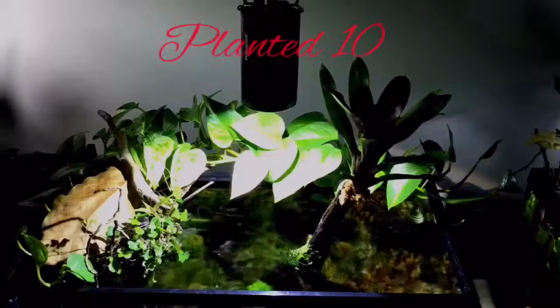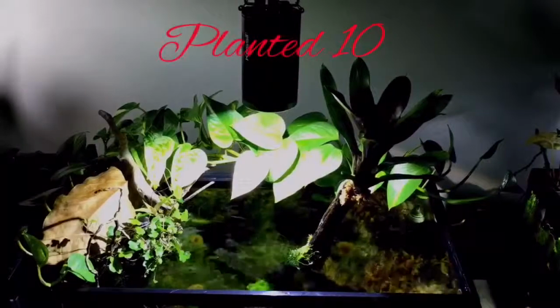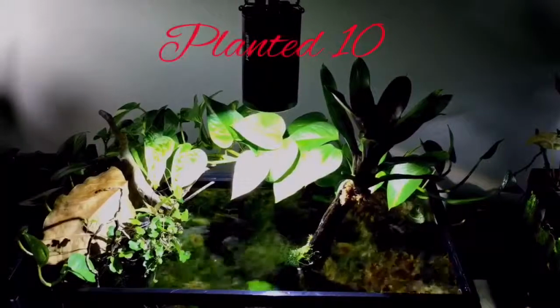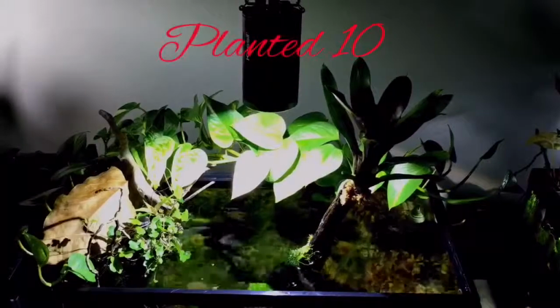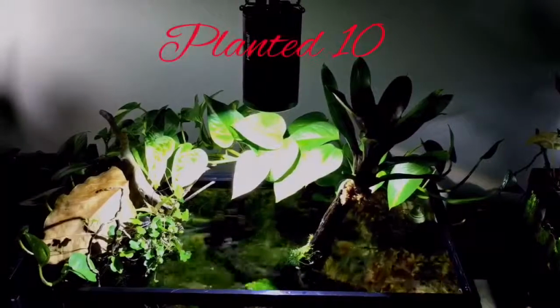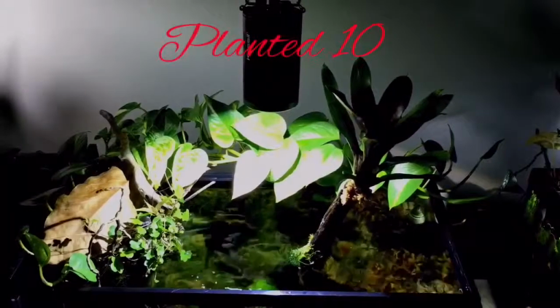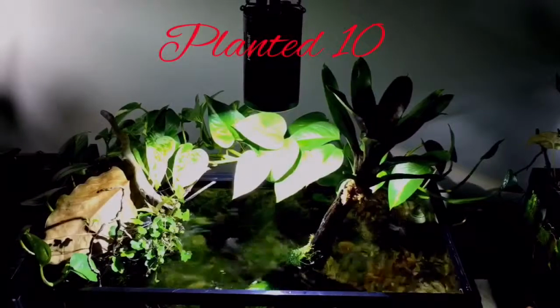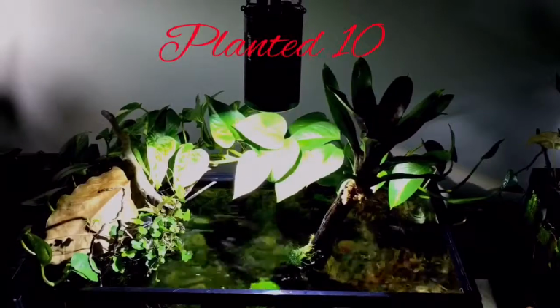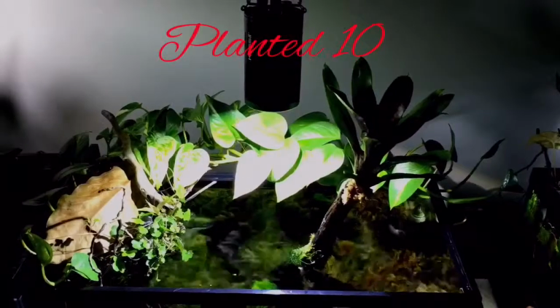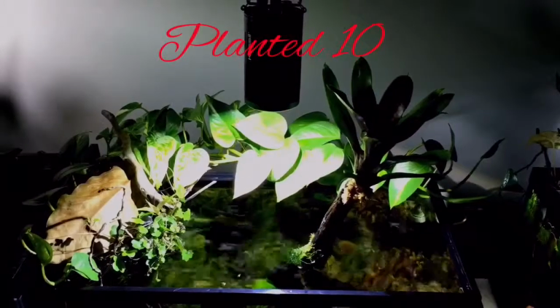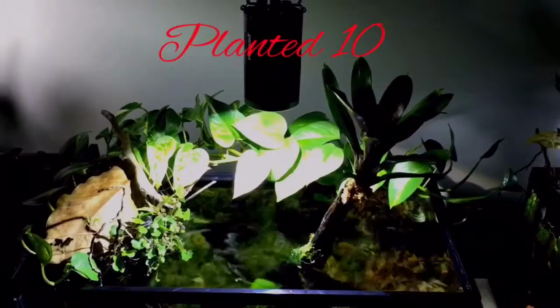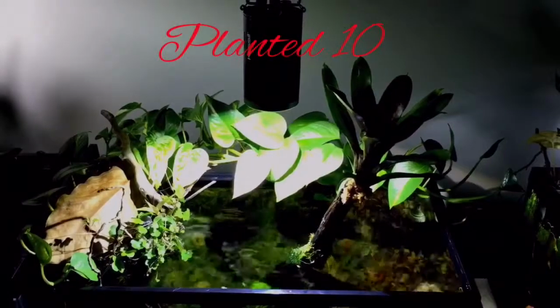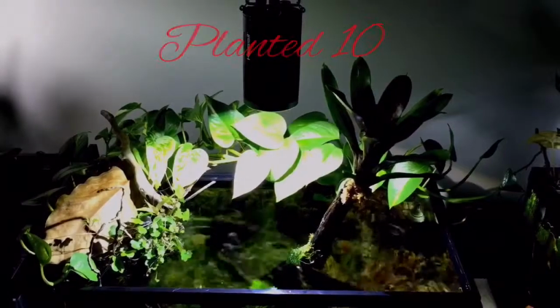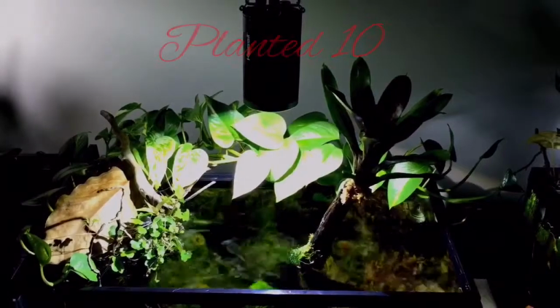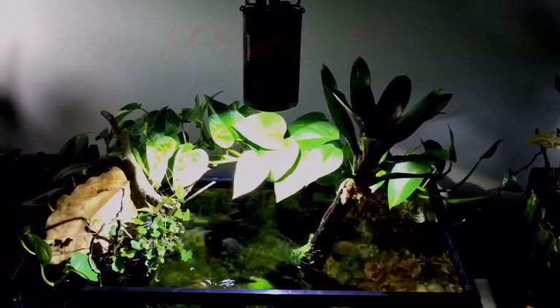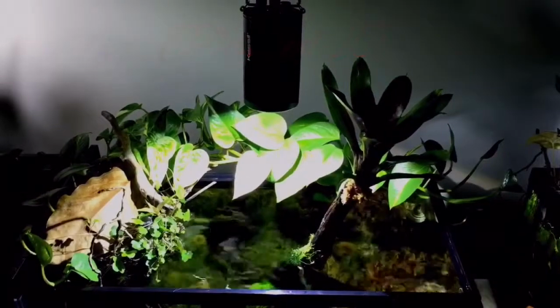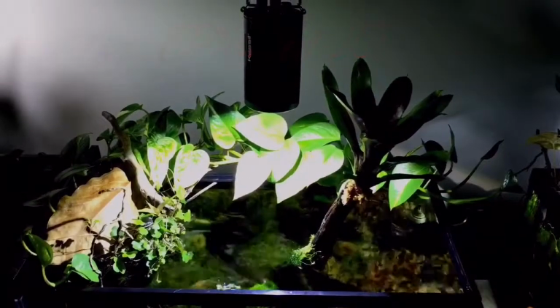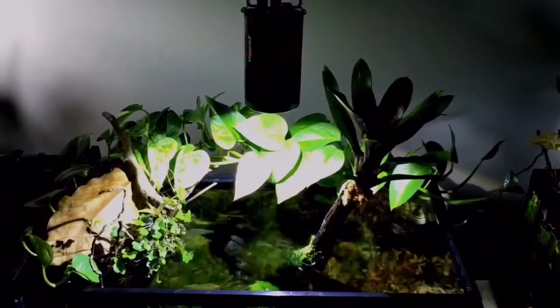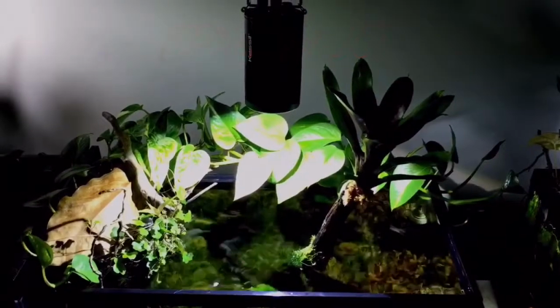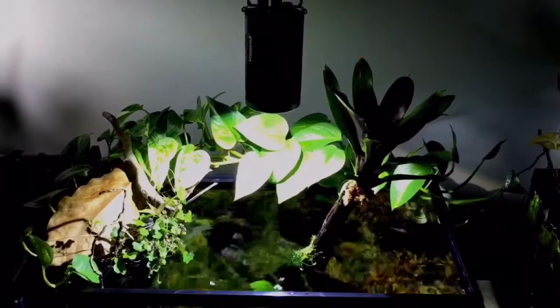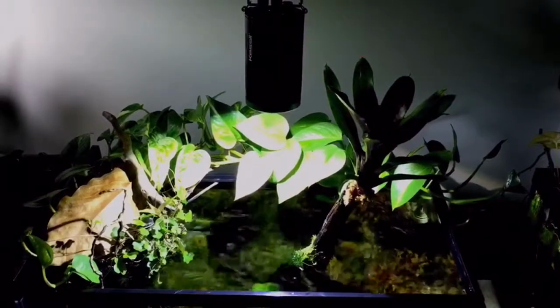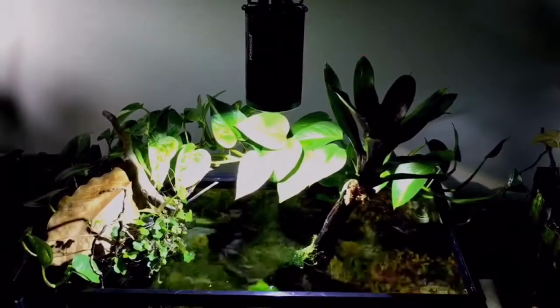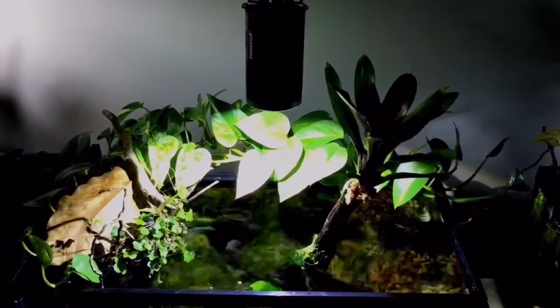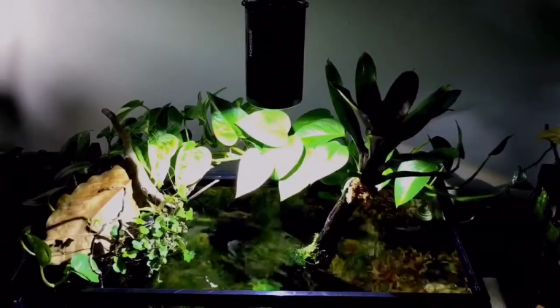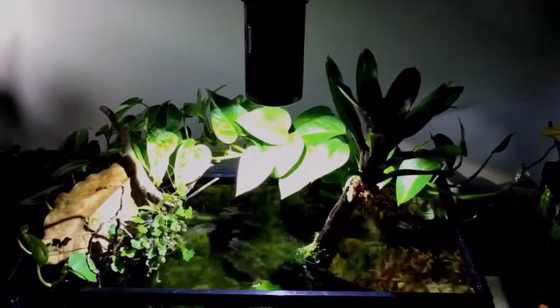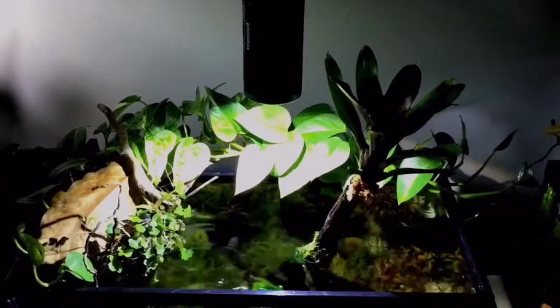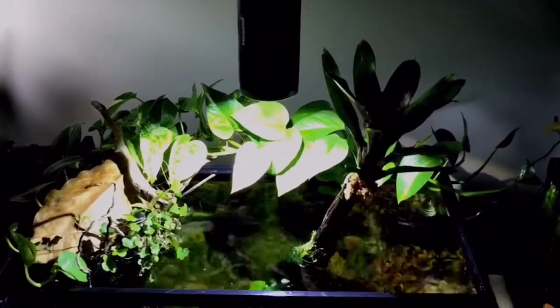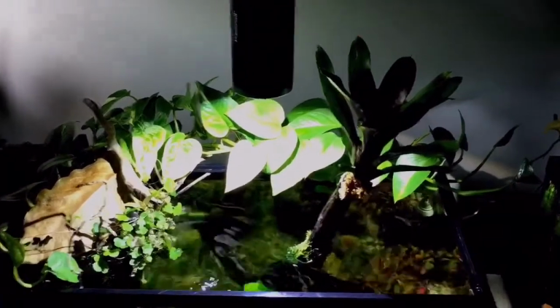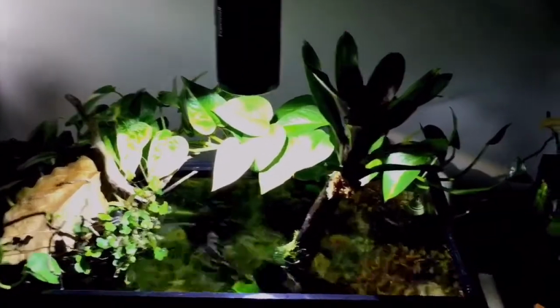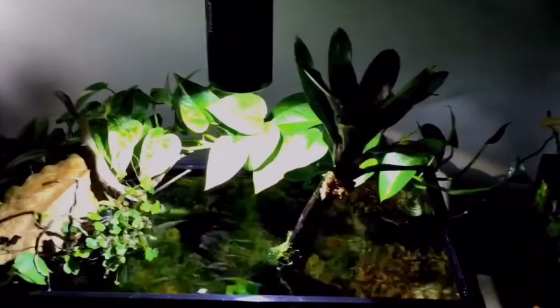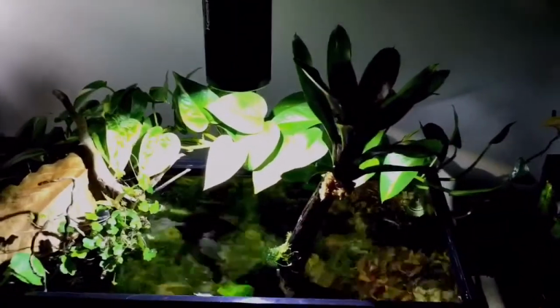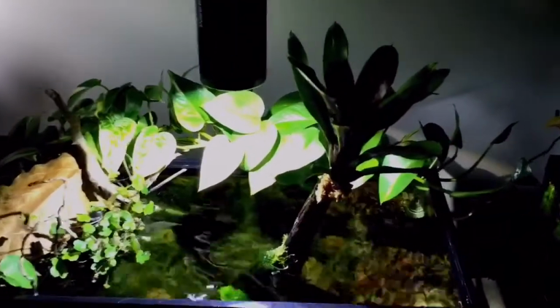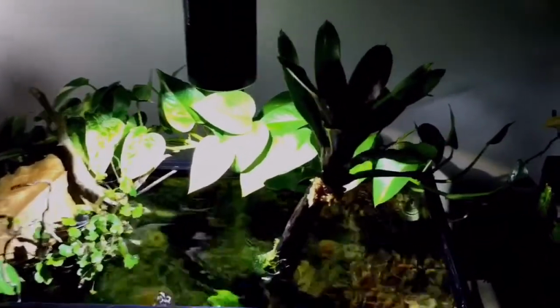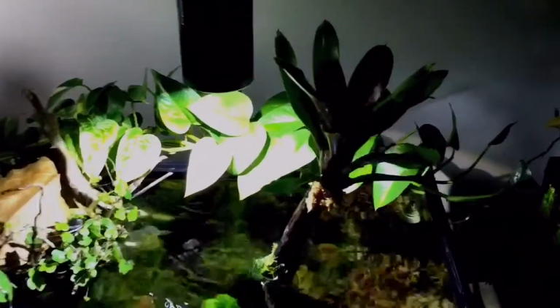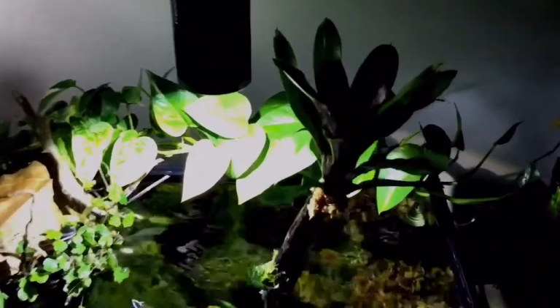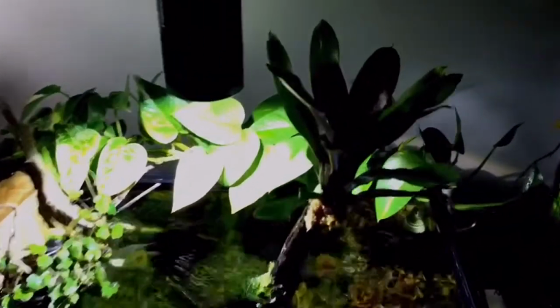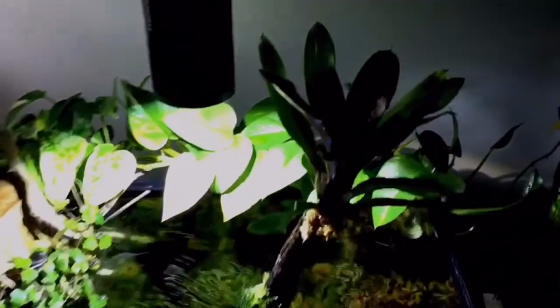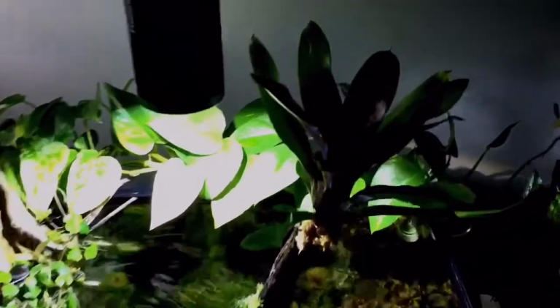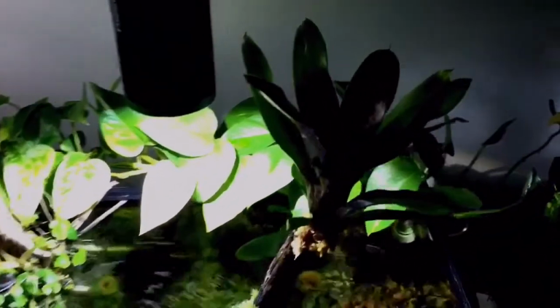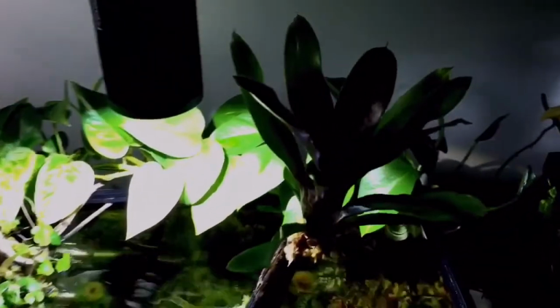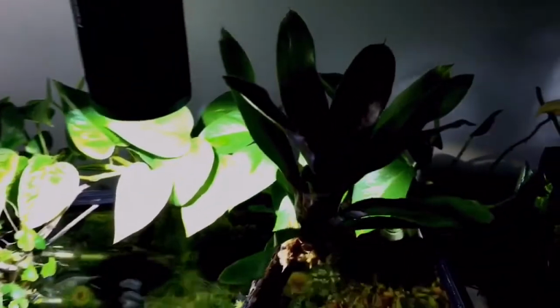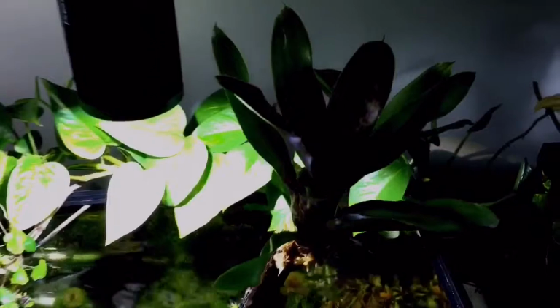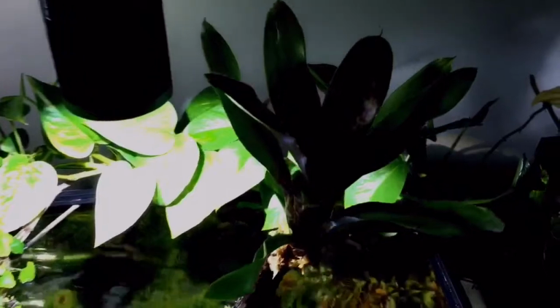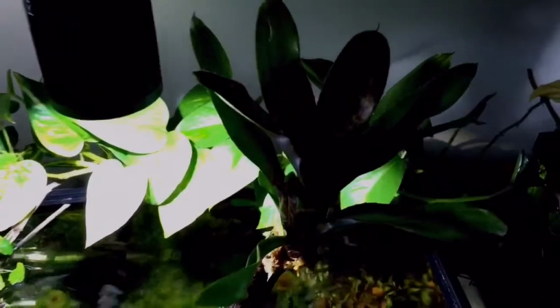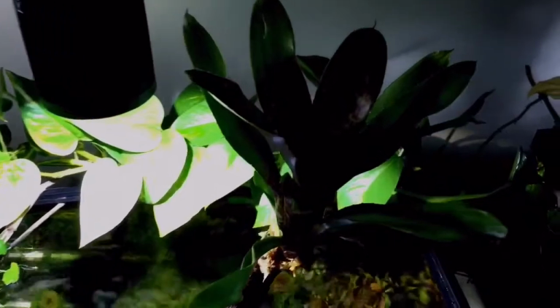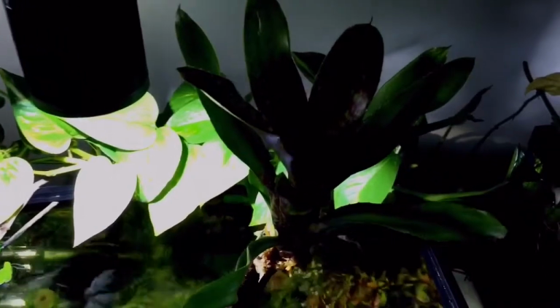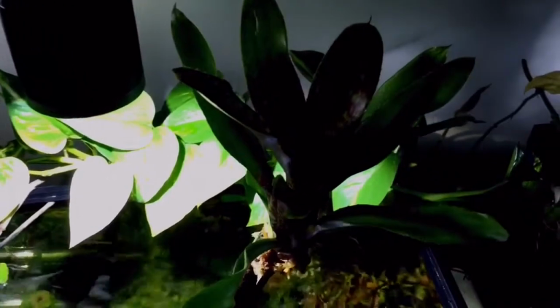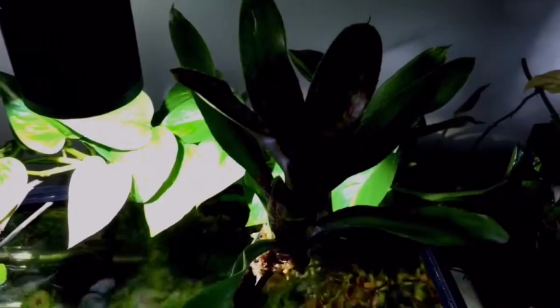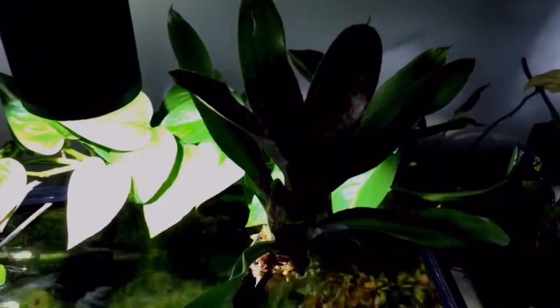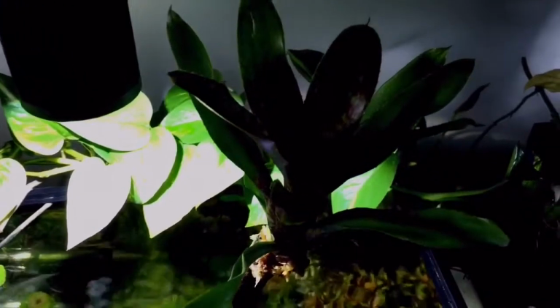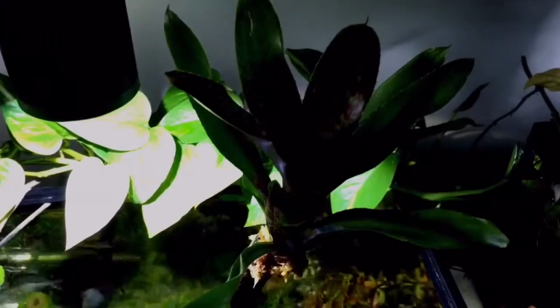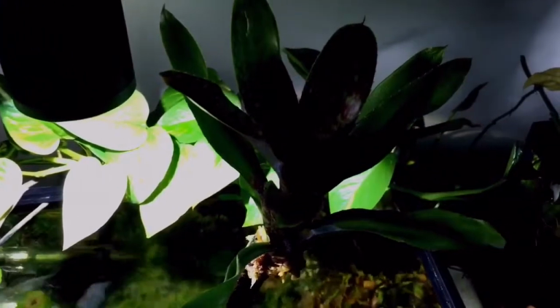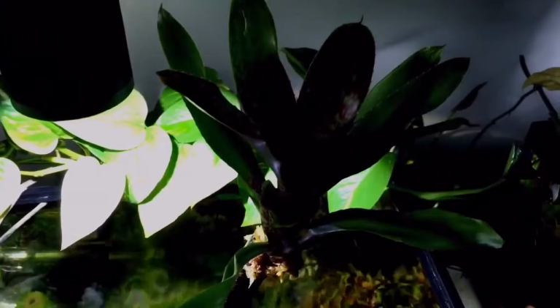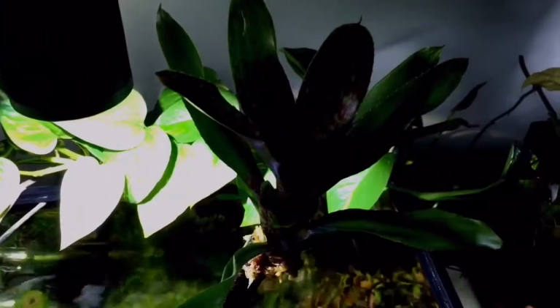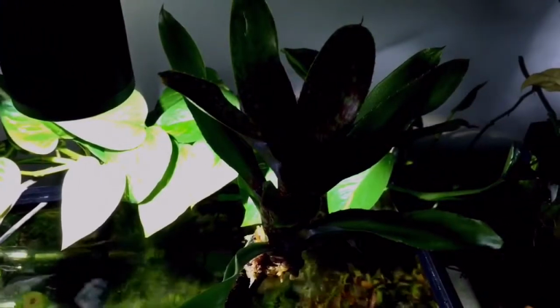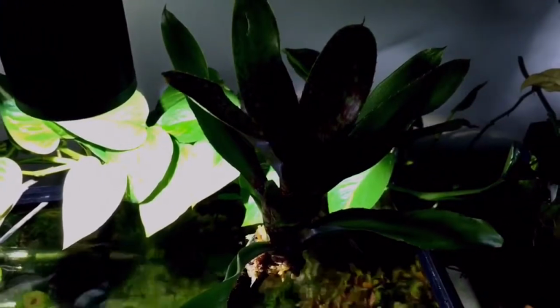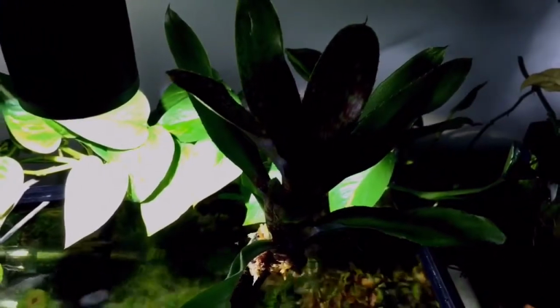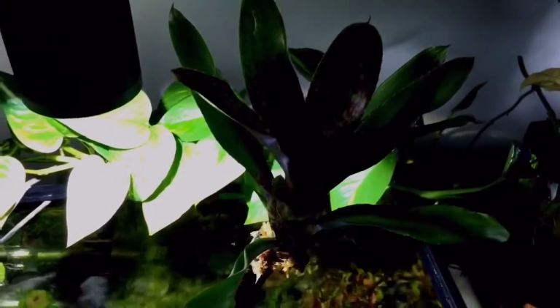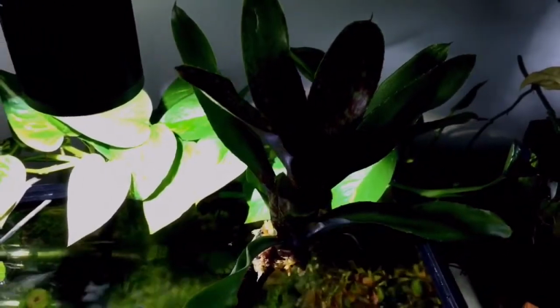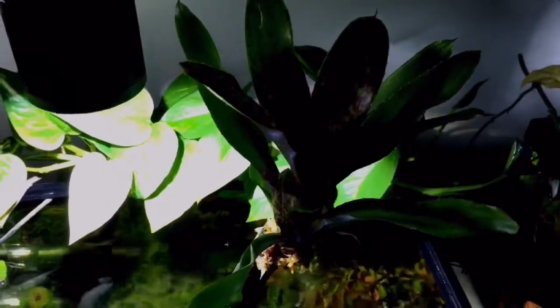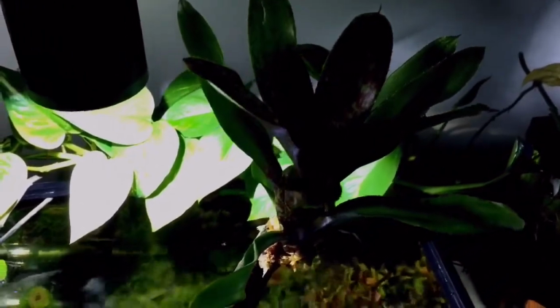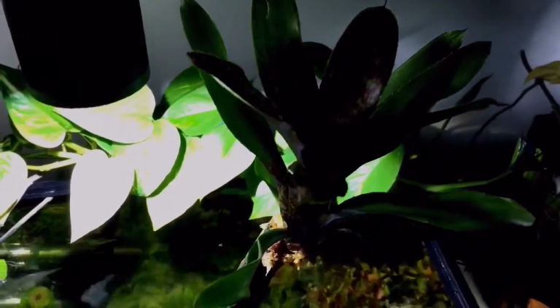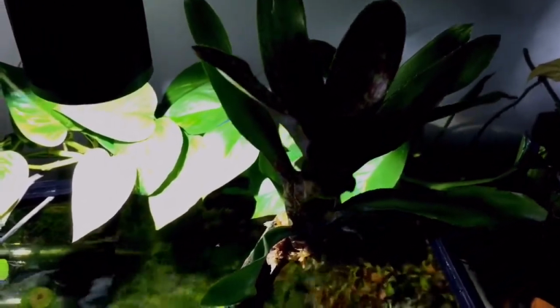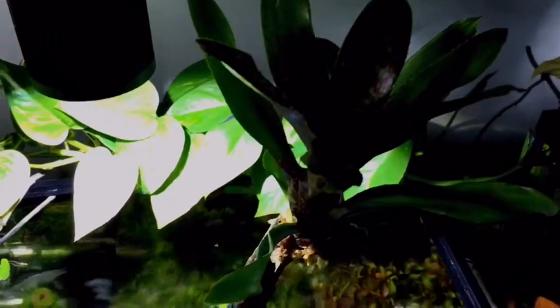Hey guys, Ron from FunctionBuild Aquatics, and today I'm filming the air plant update in the 10 gallon planted tank.